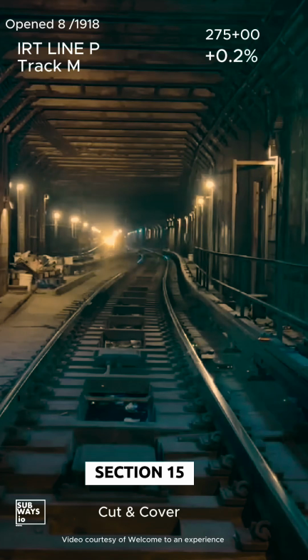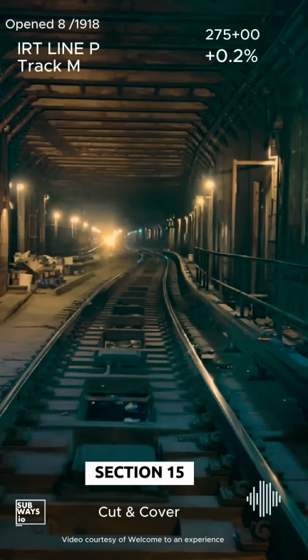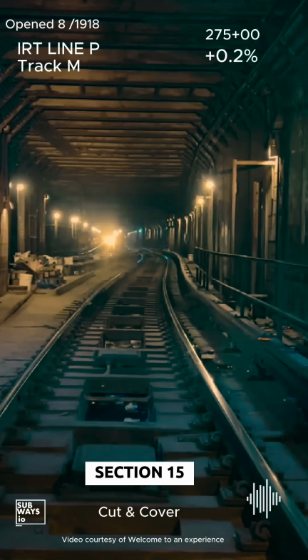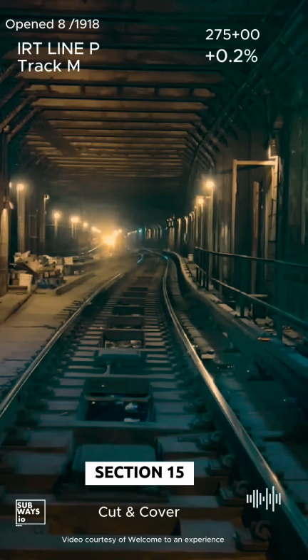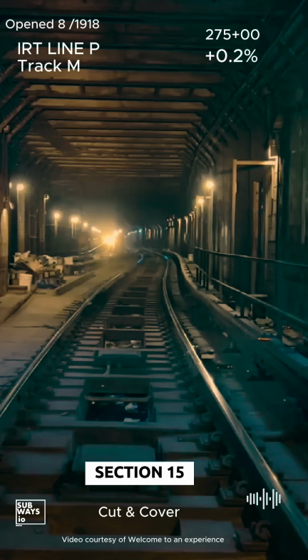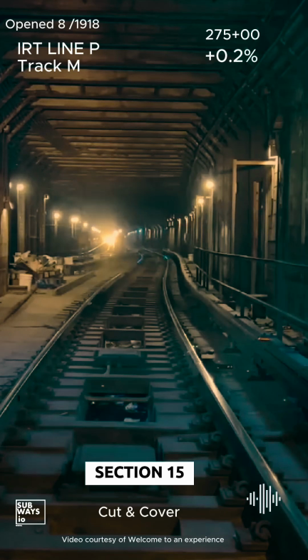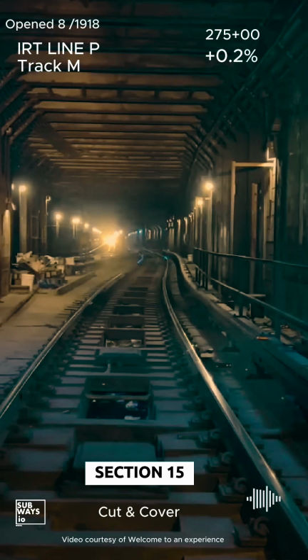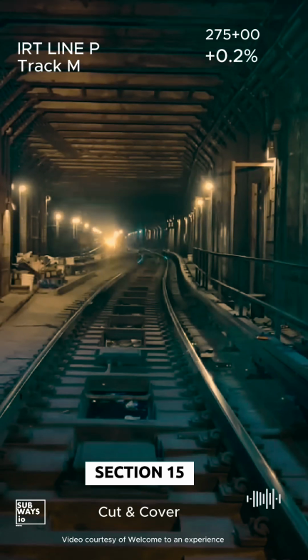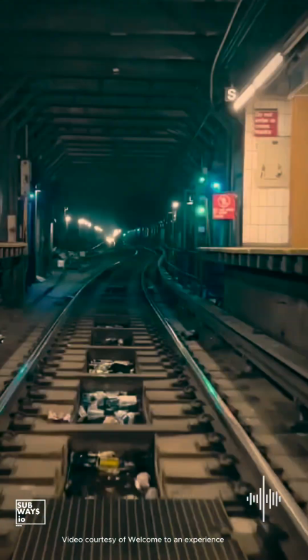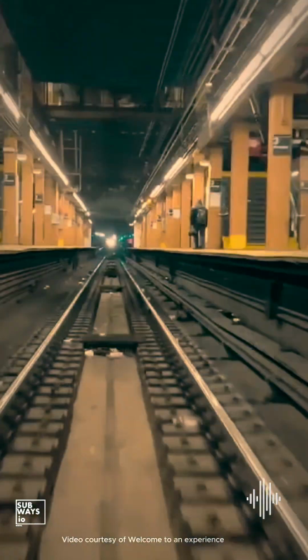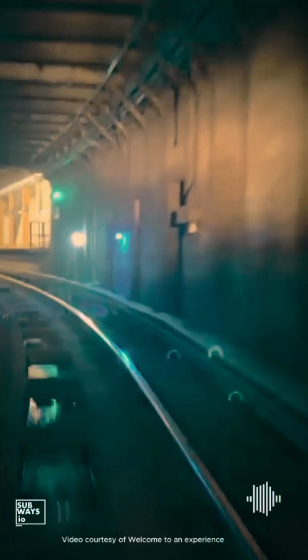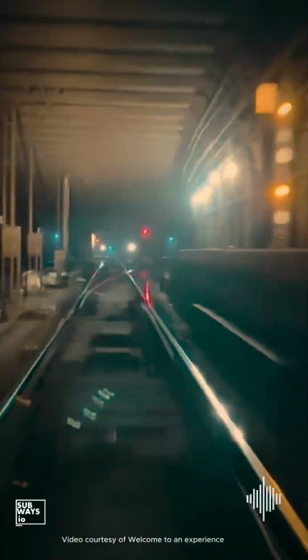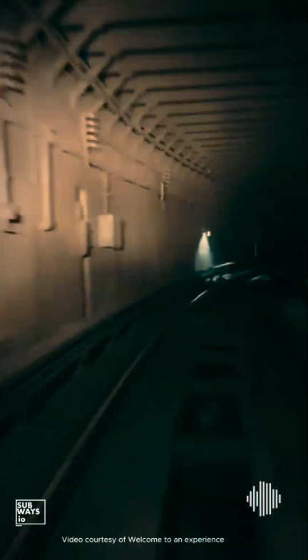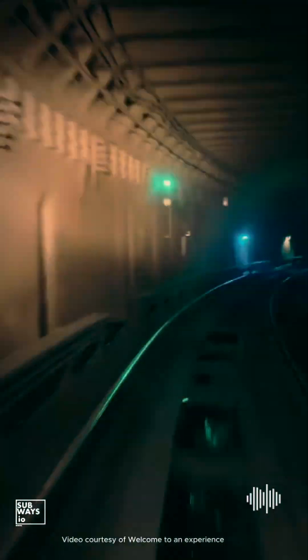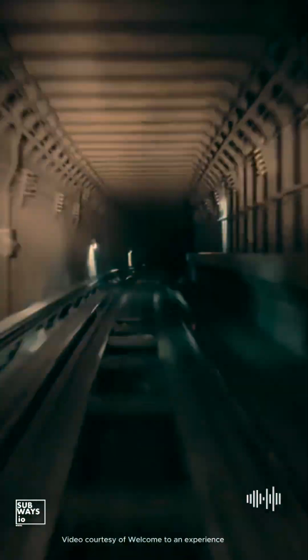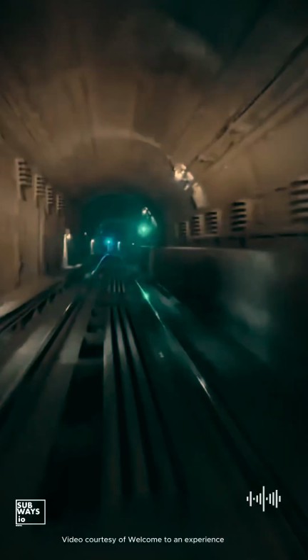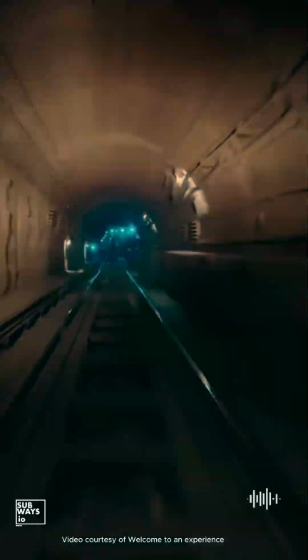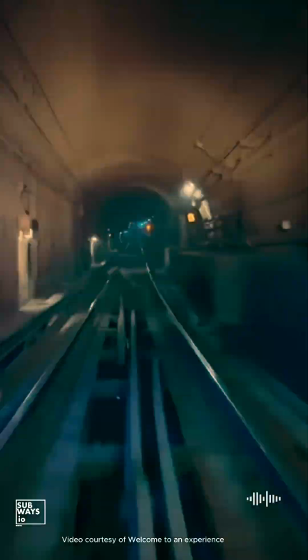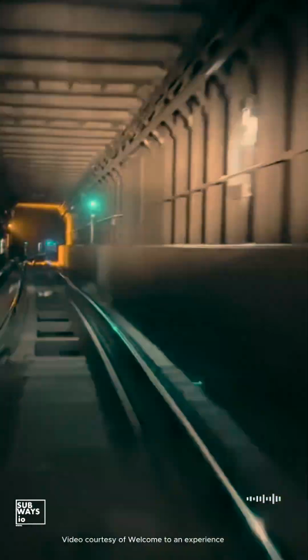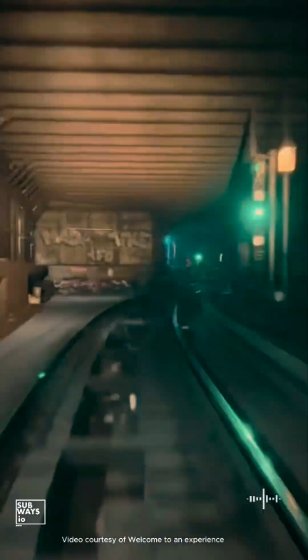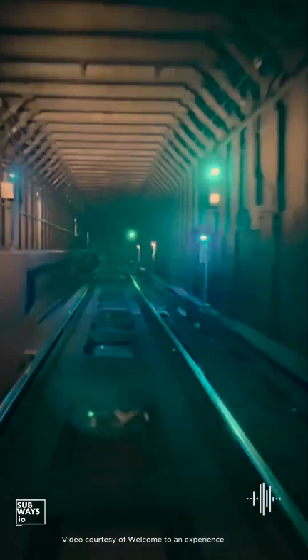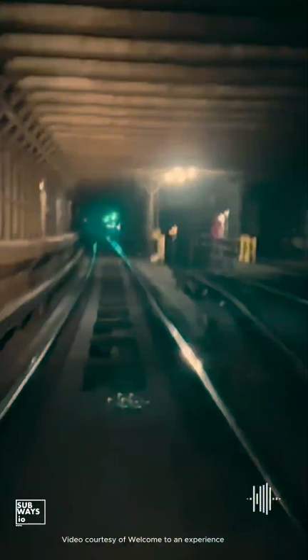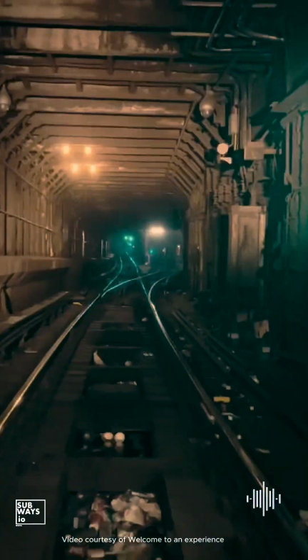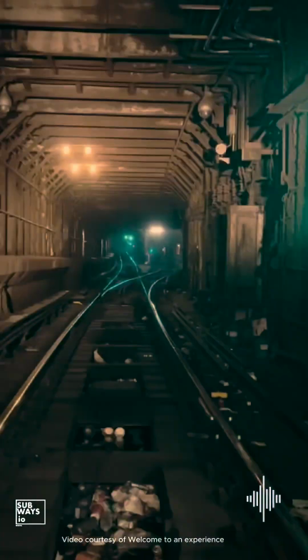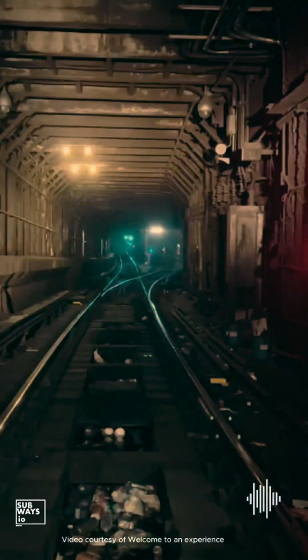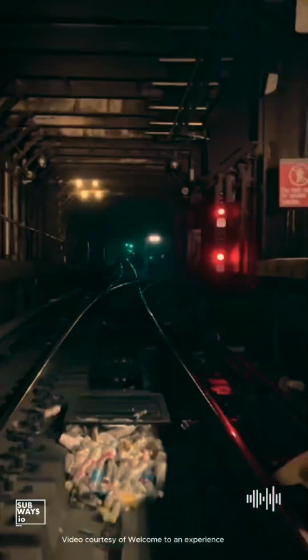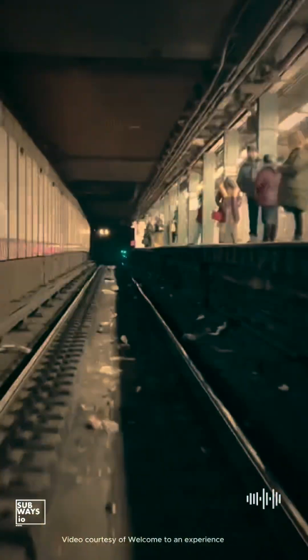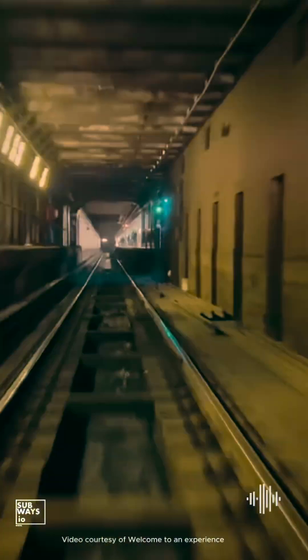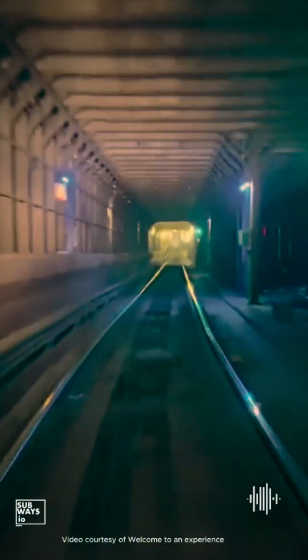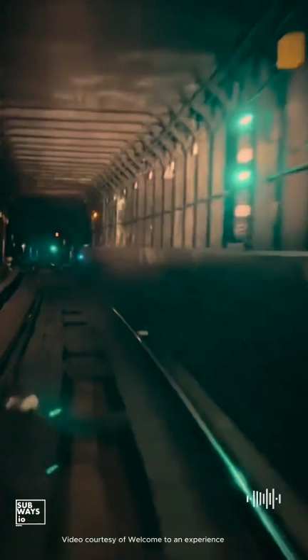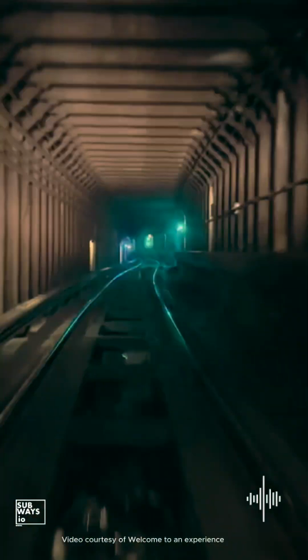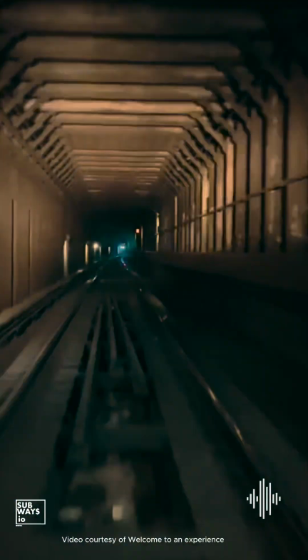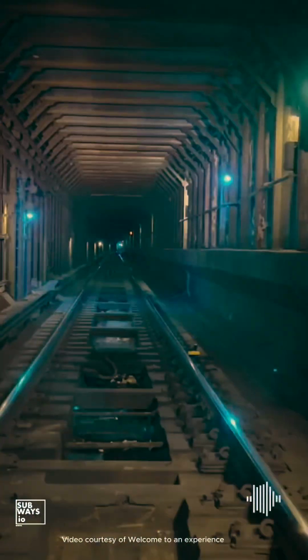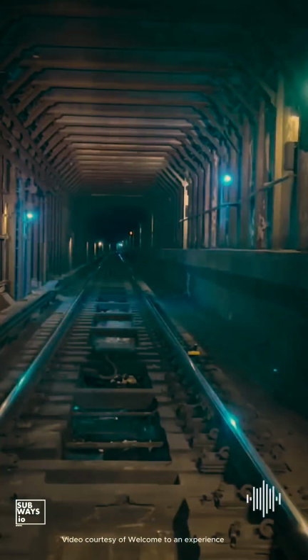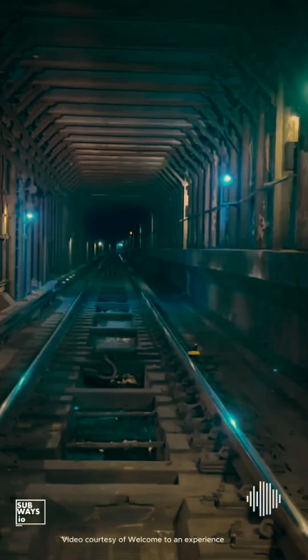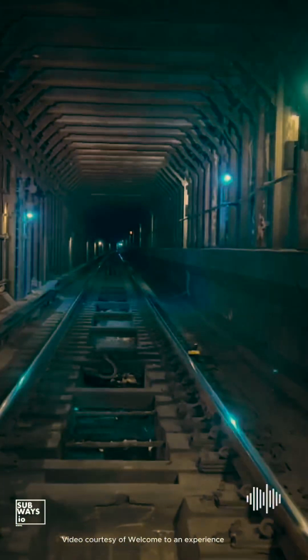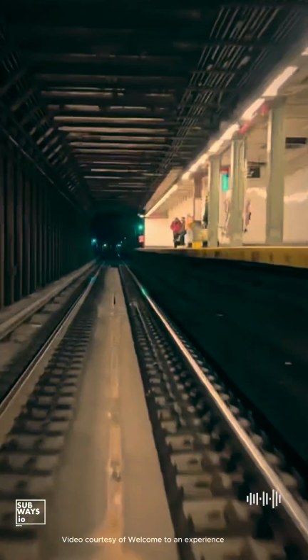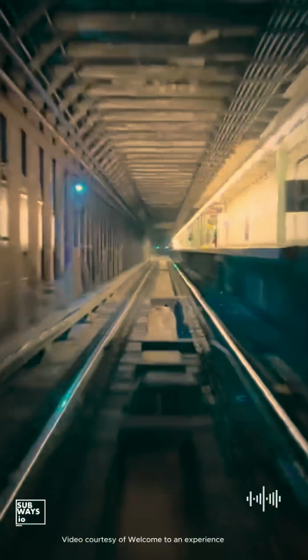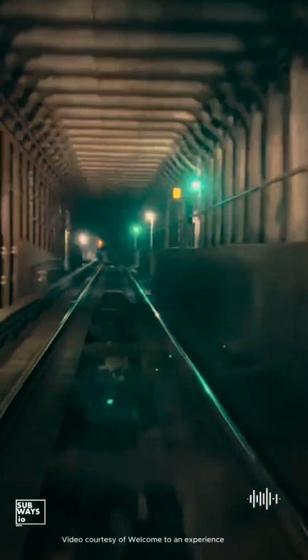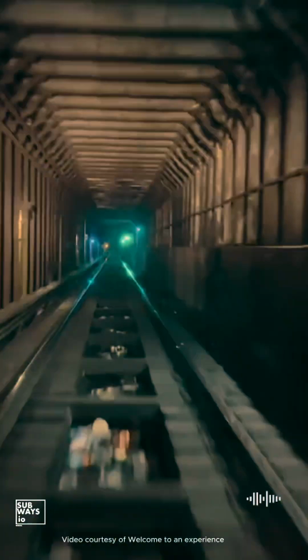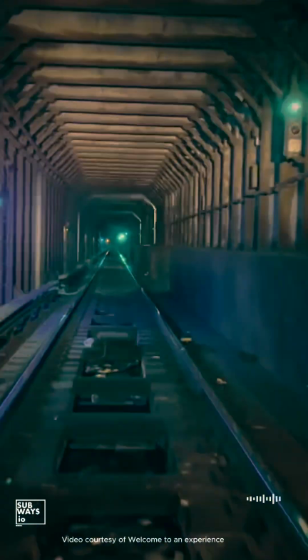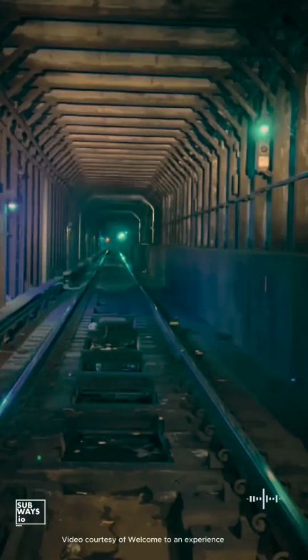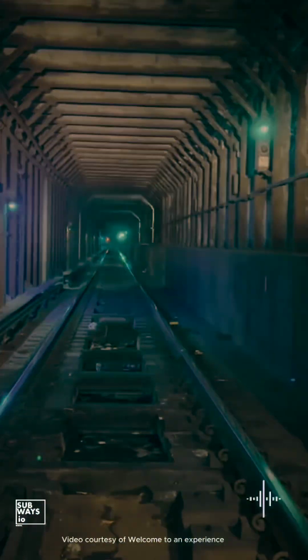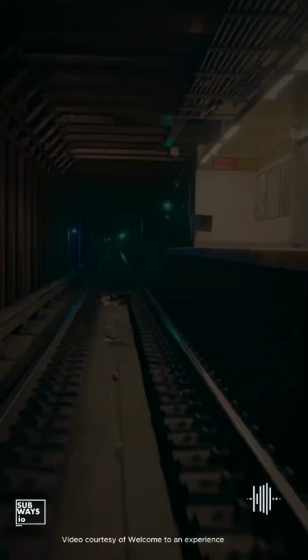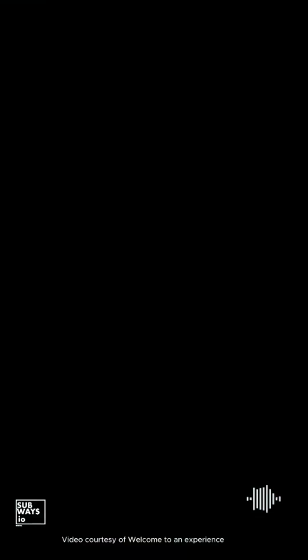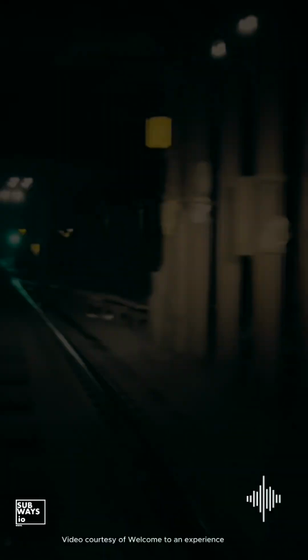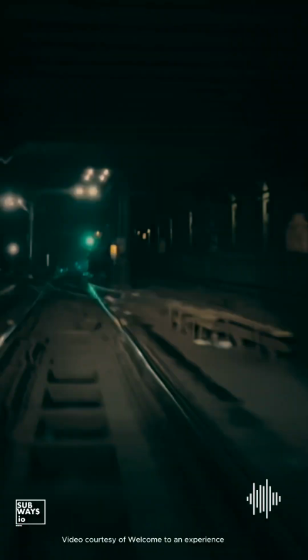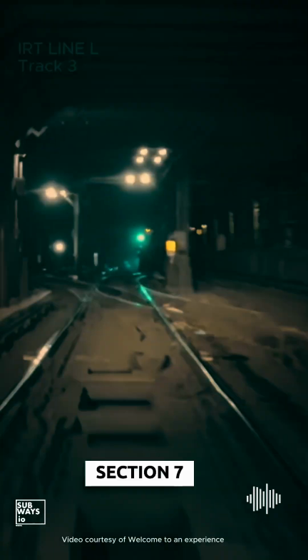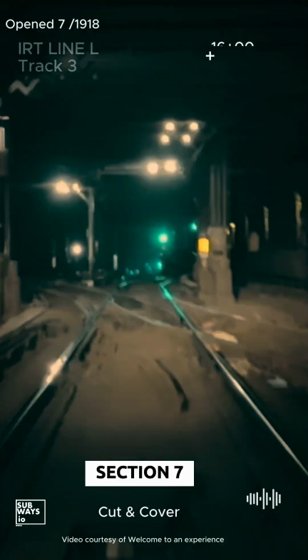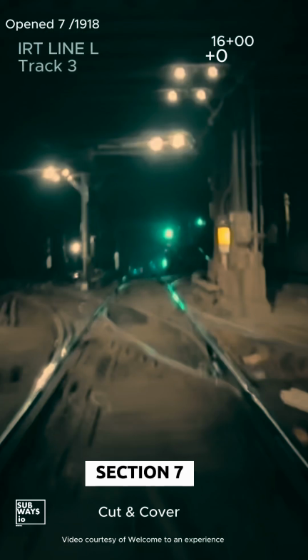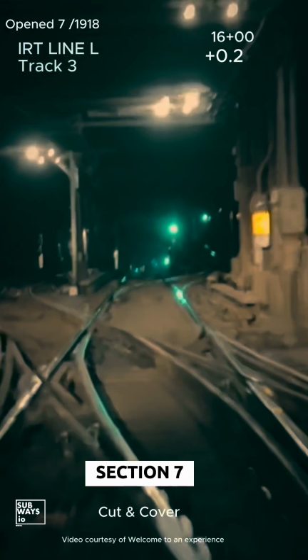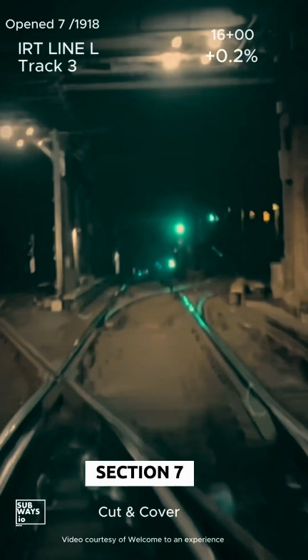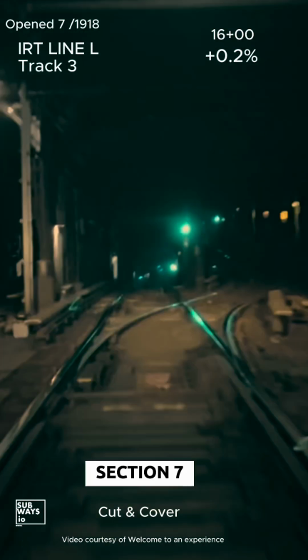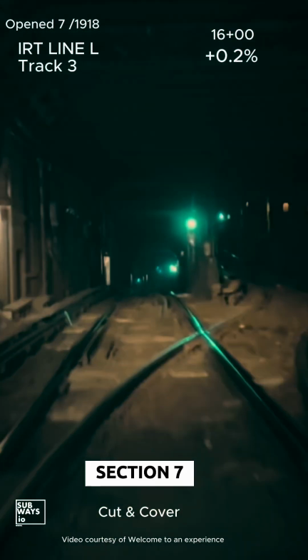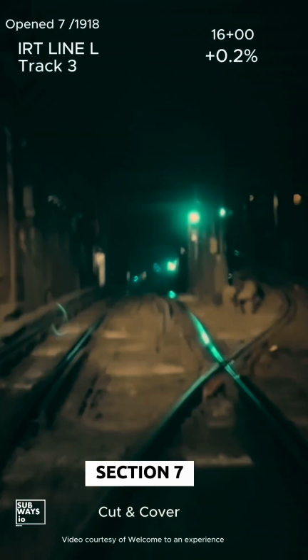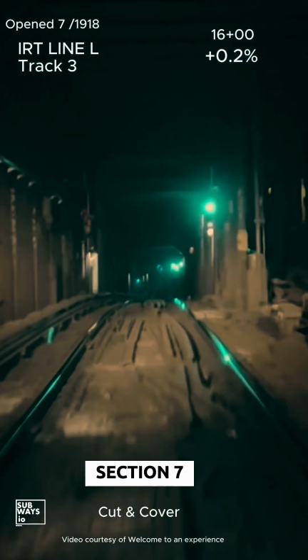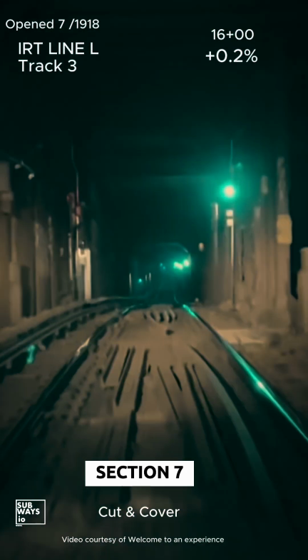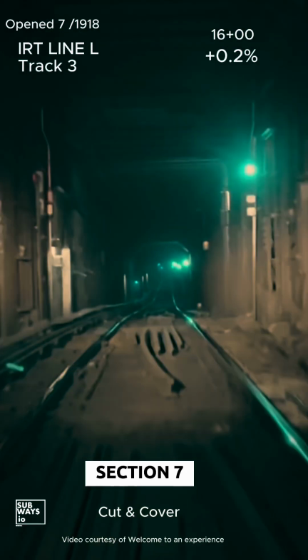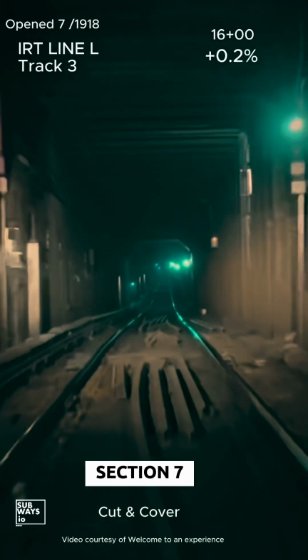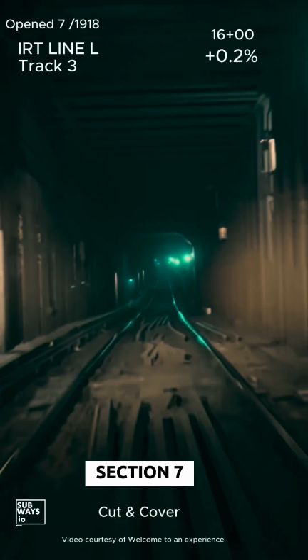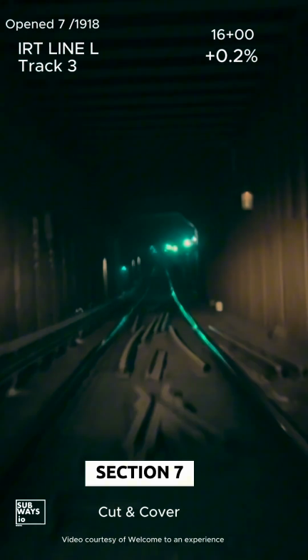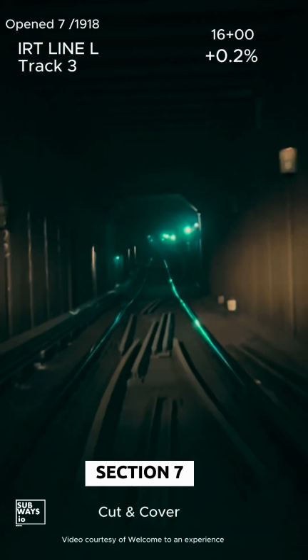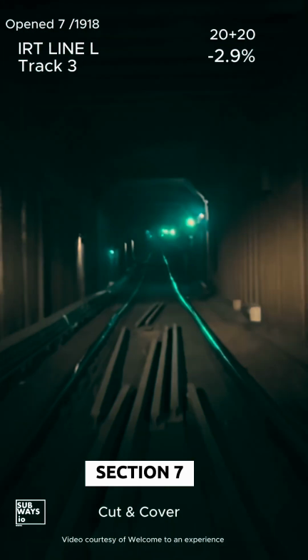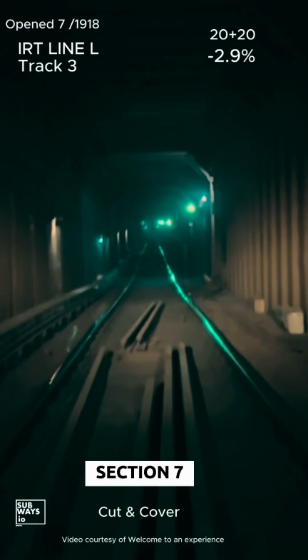Let's go back to Section 7 at 43rd and take a look at the line's lower level via Track 3. Off we go.